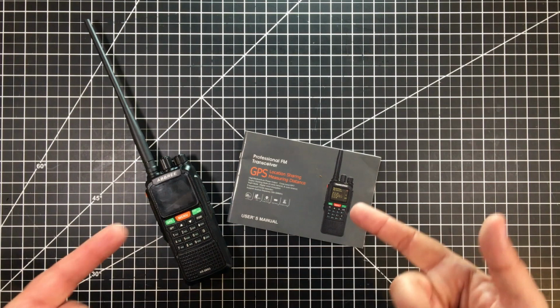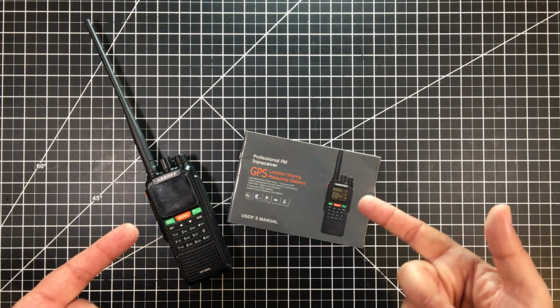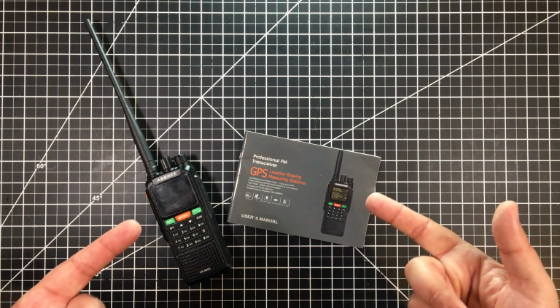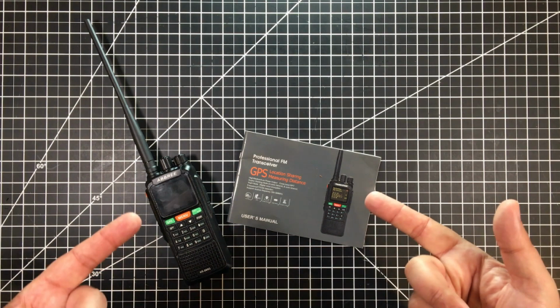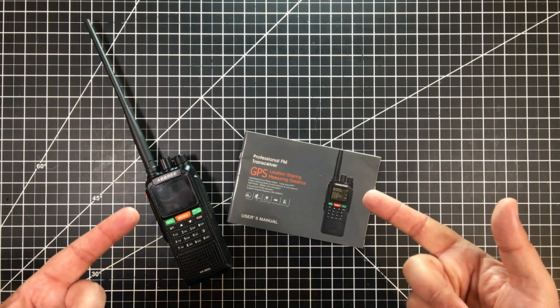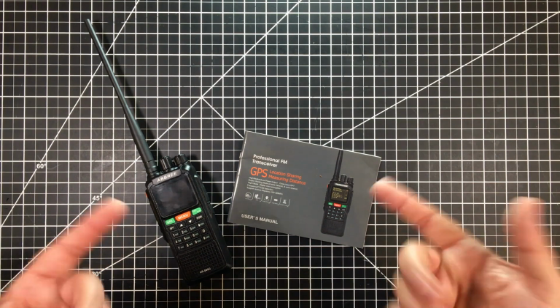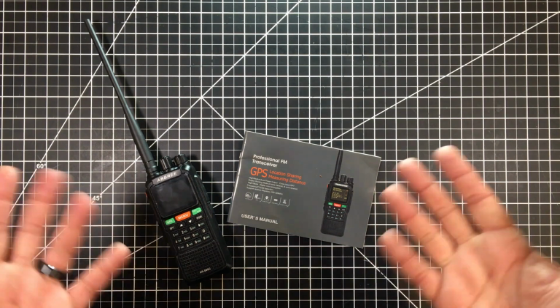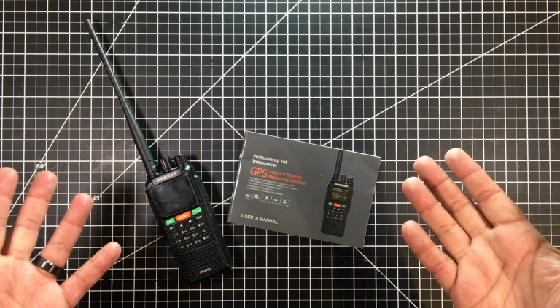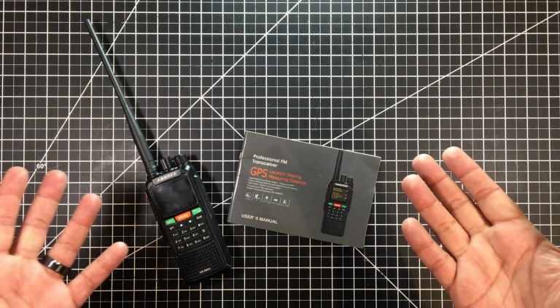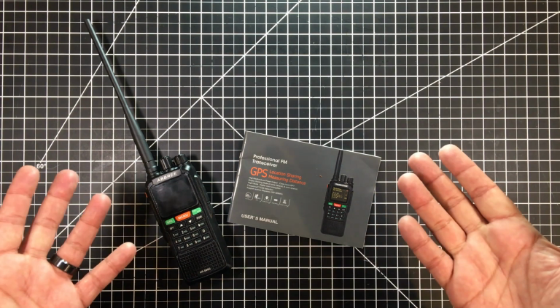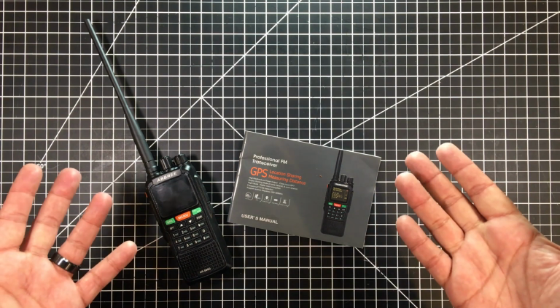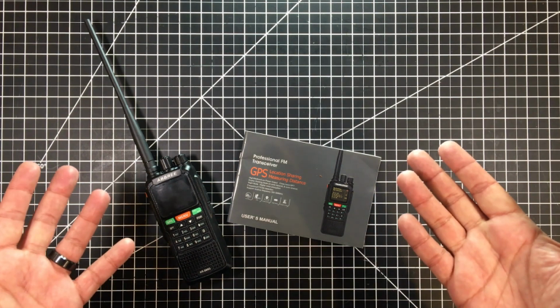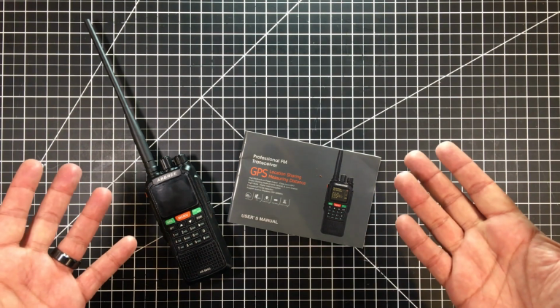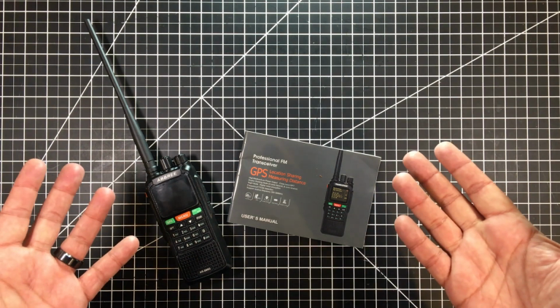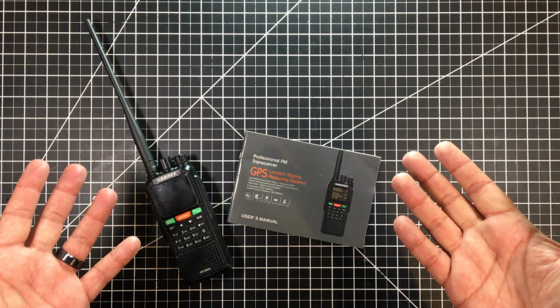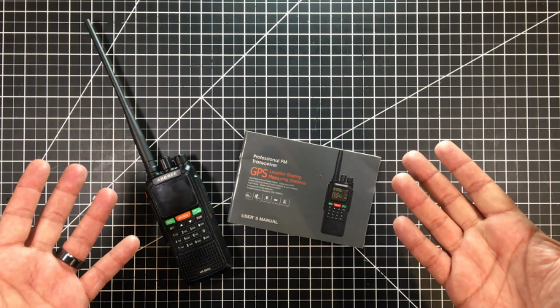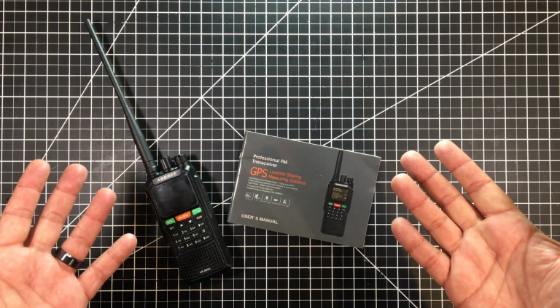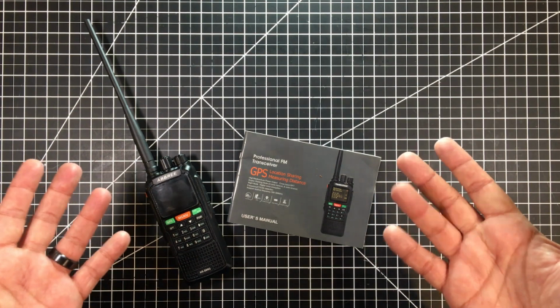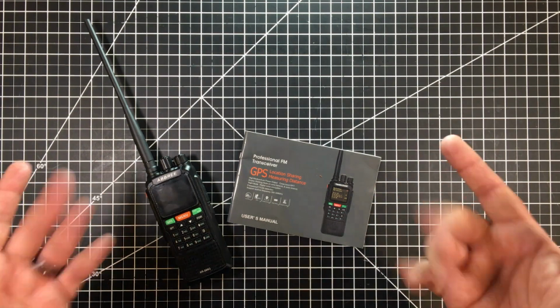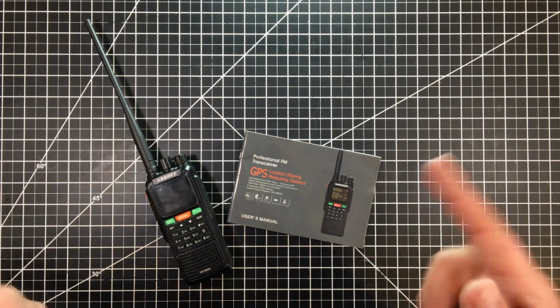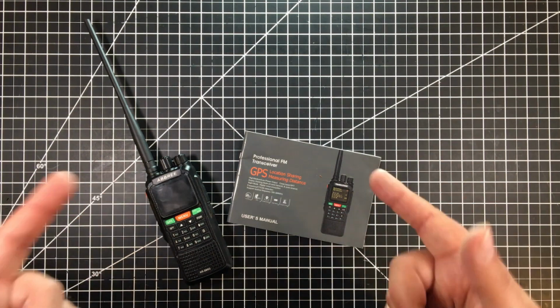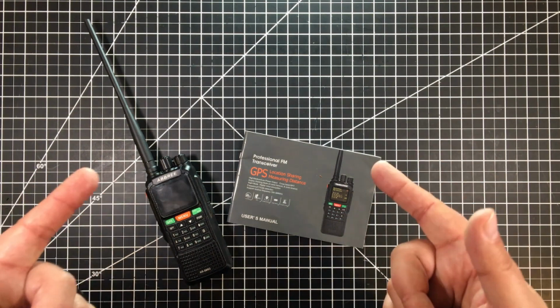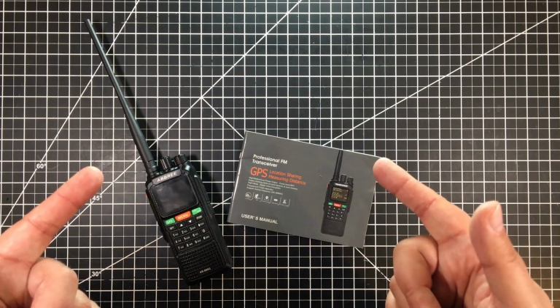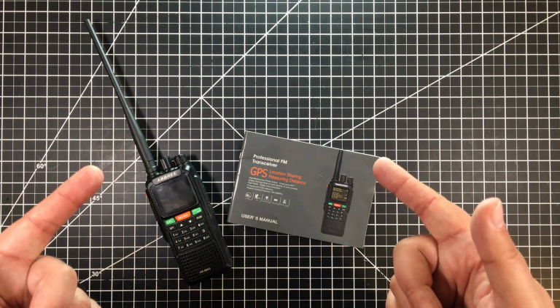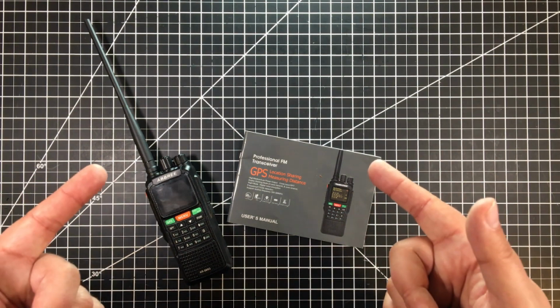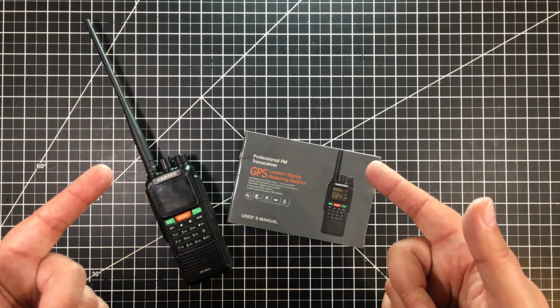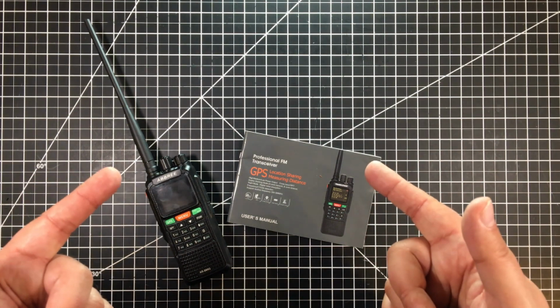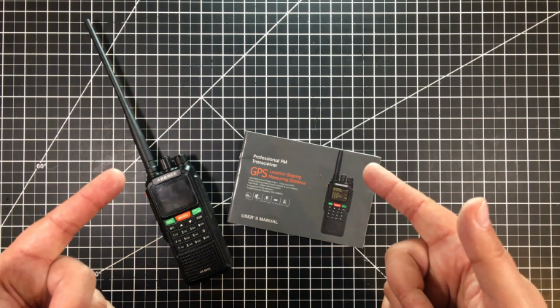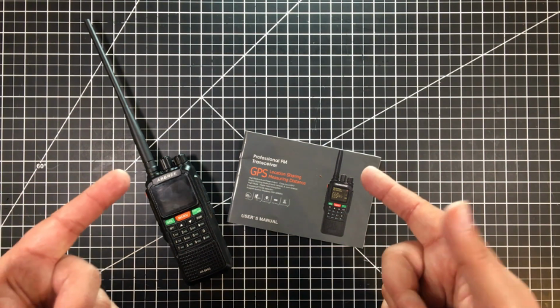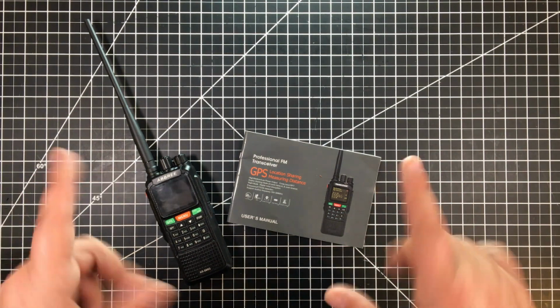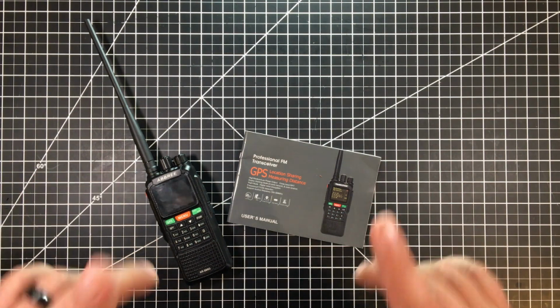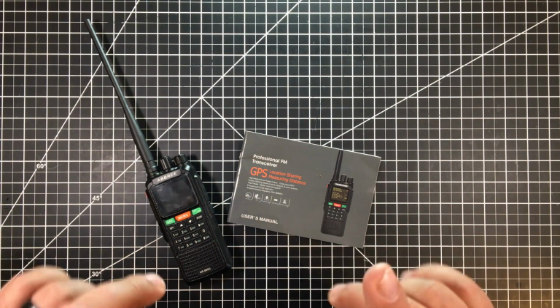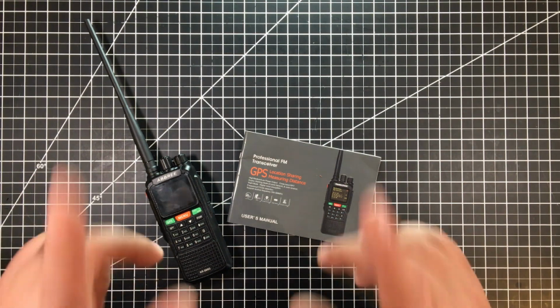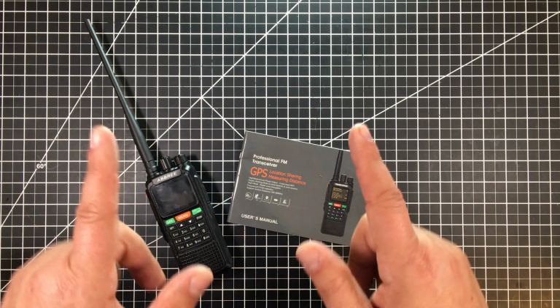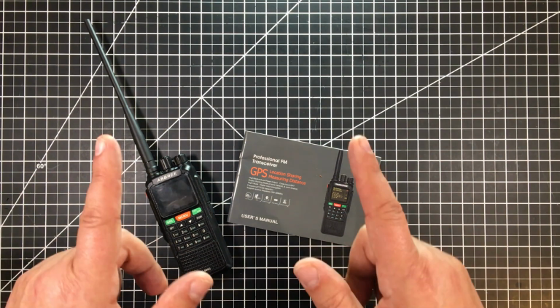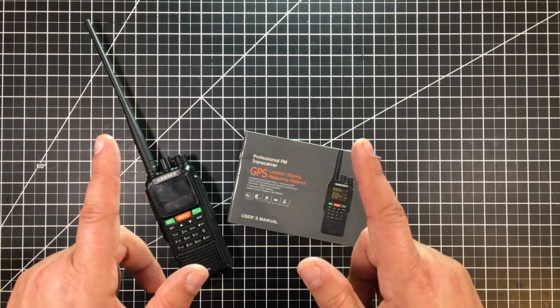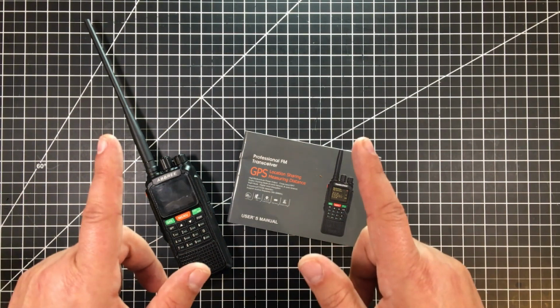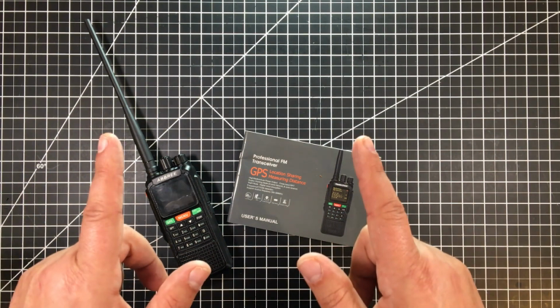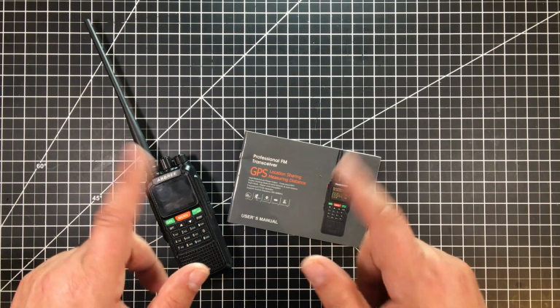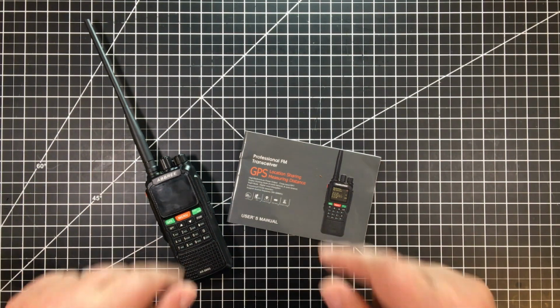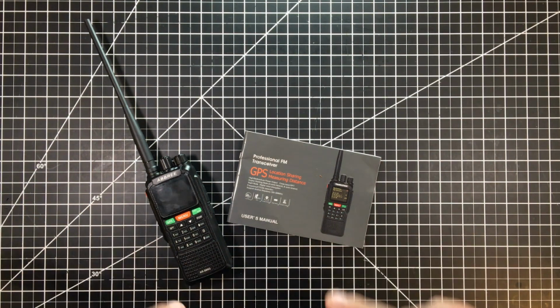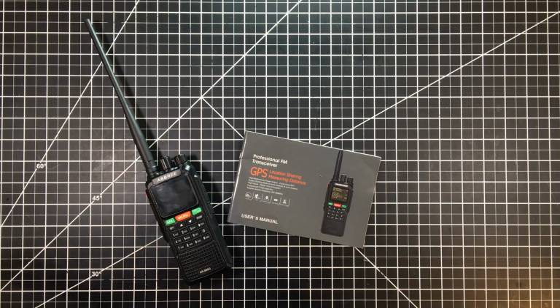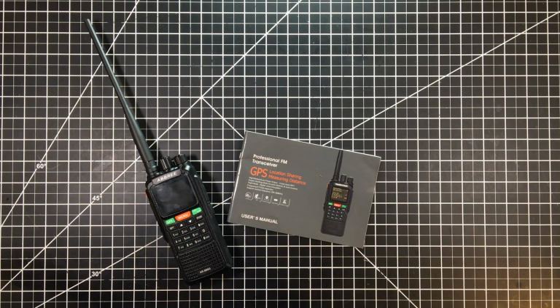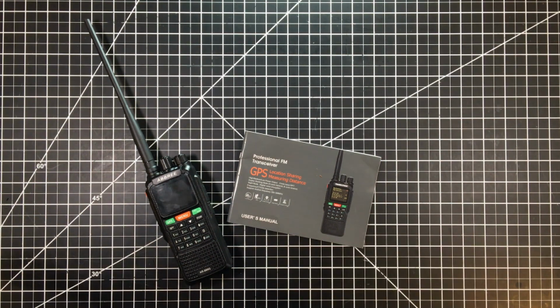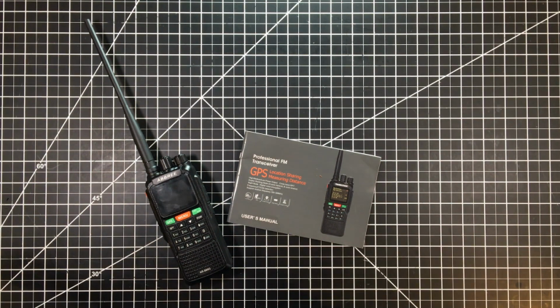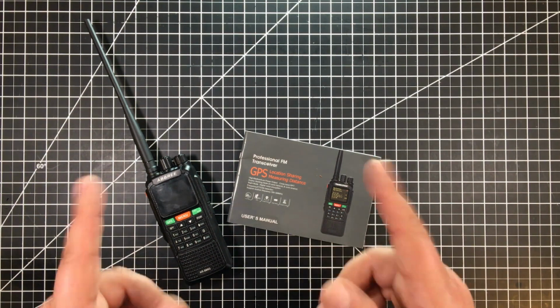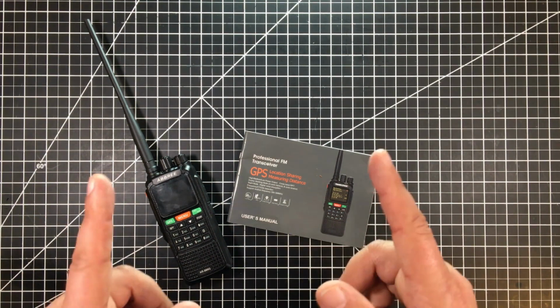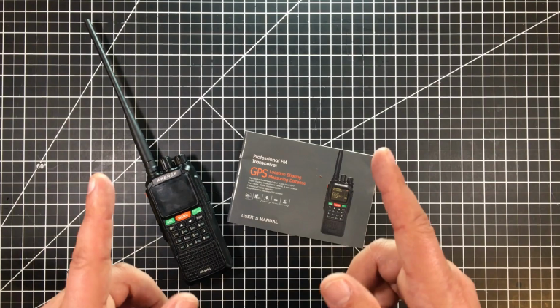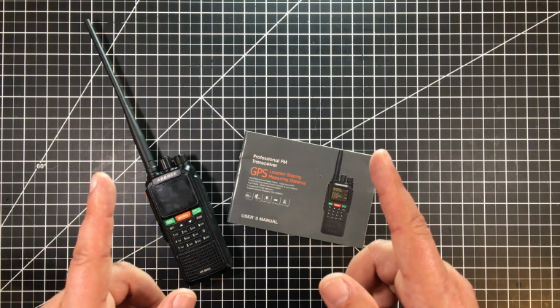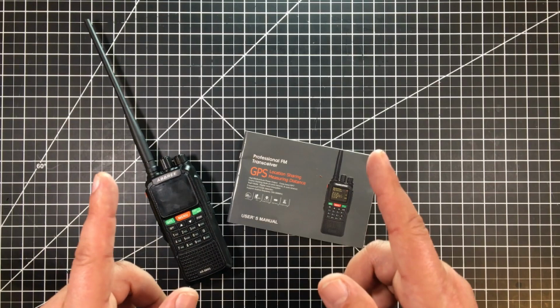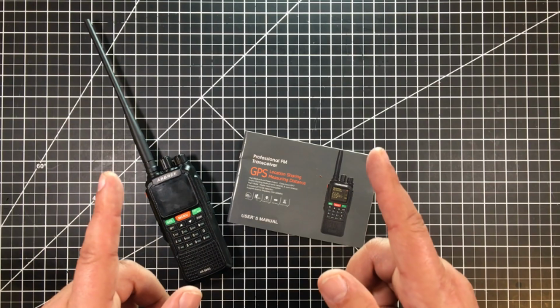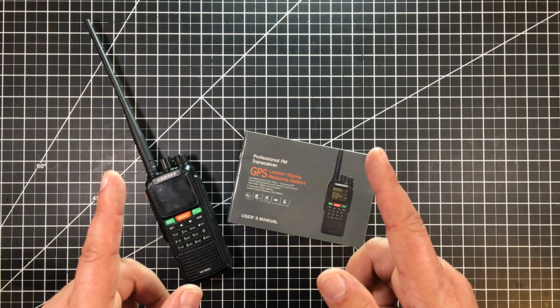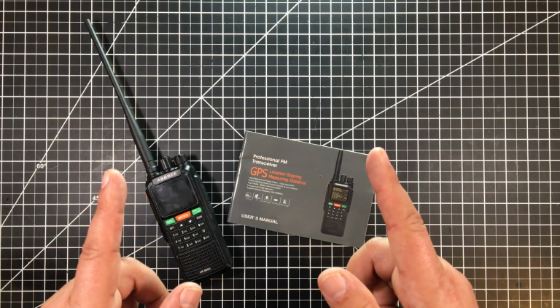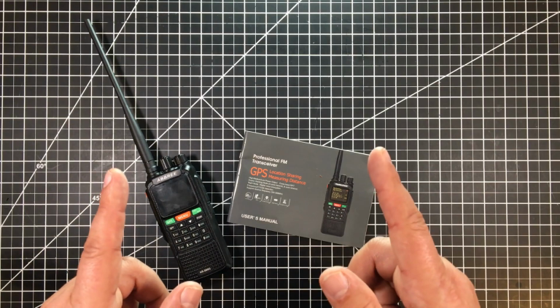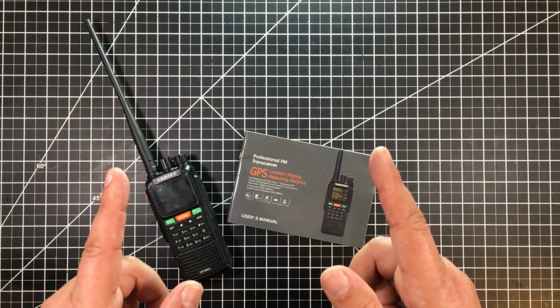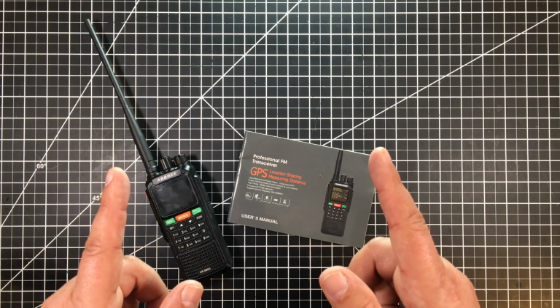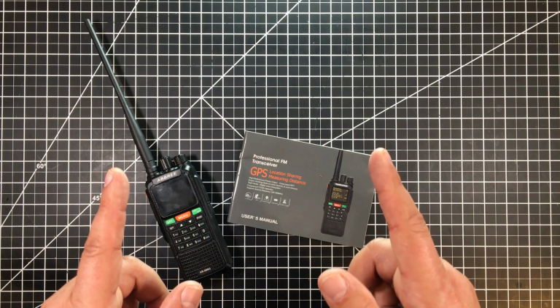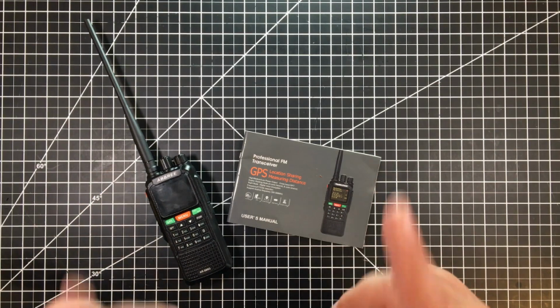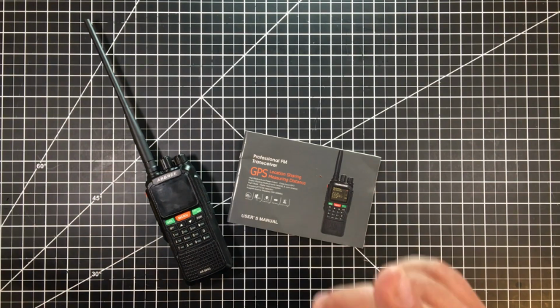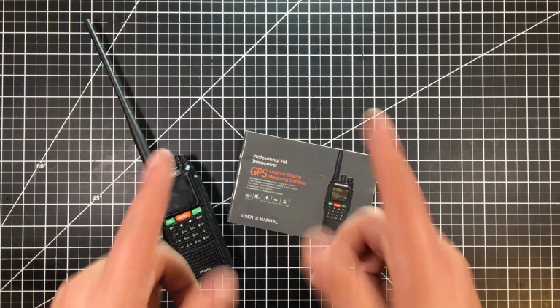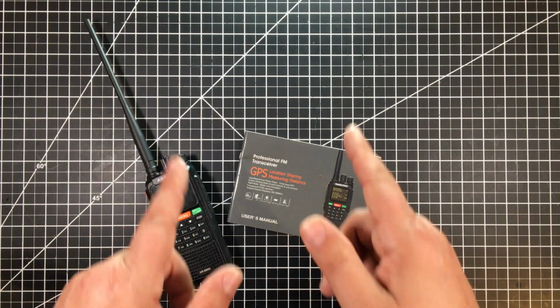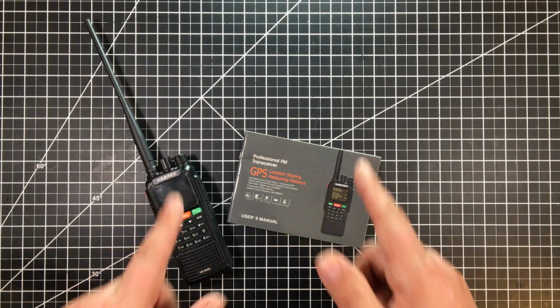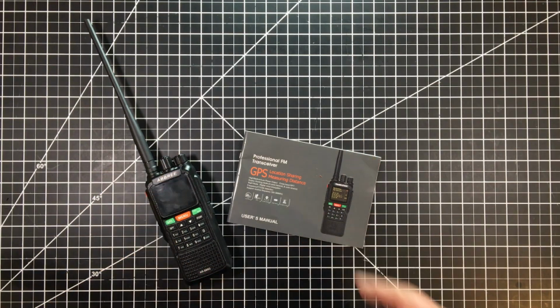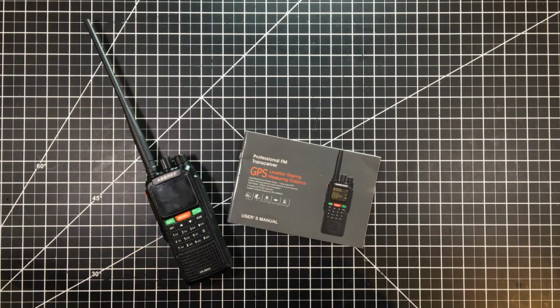10 watts and a cross-band repeater for less than $100? You bet. I'm going to share it with you as we jump into it. Let's go.